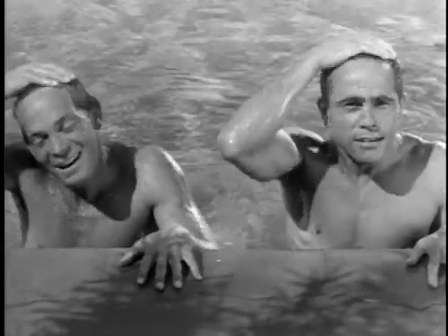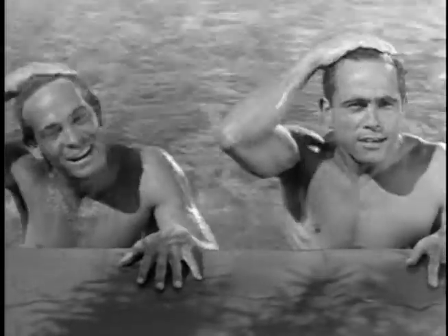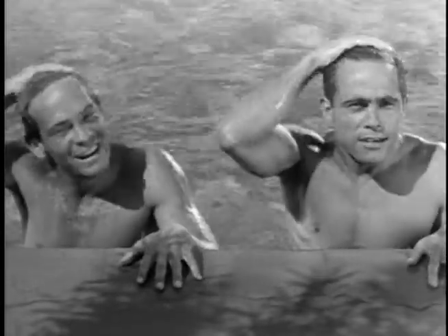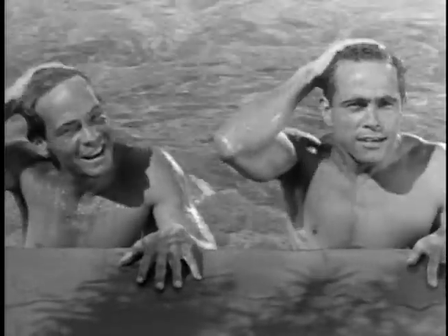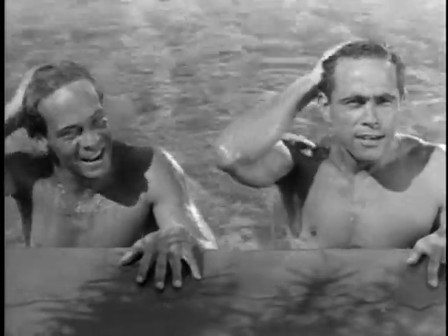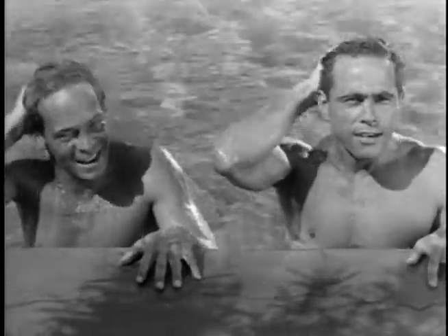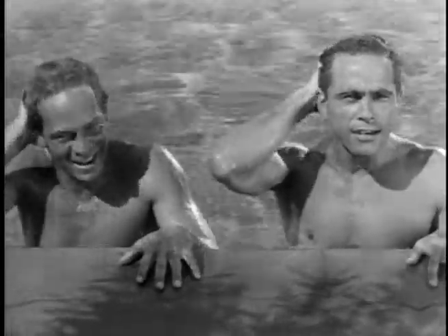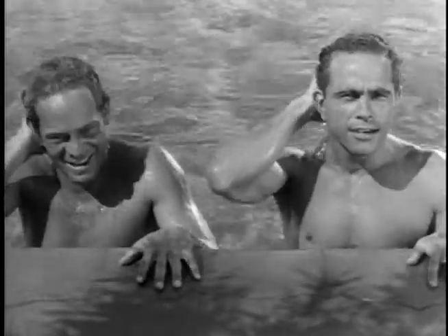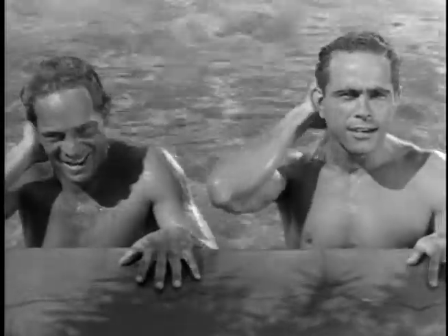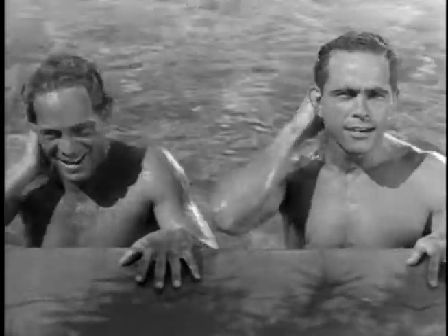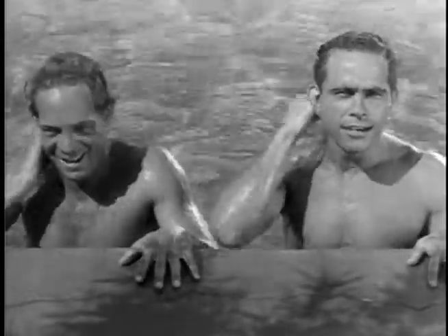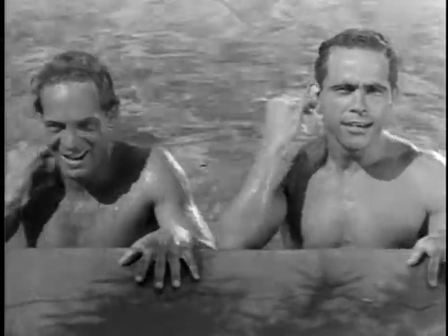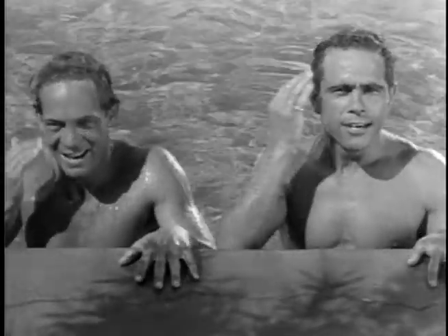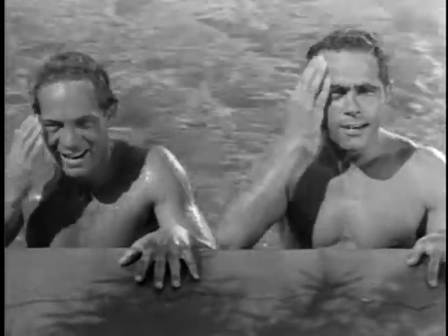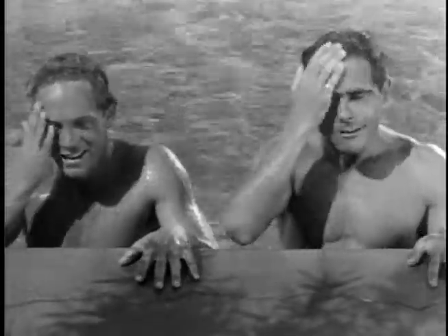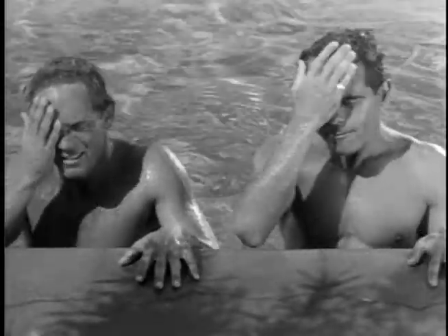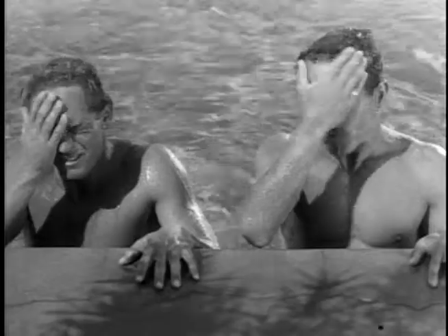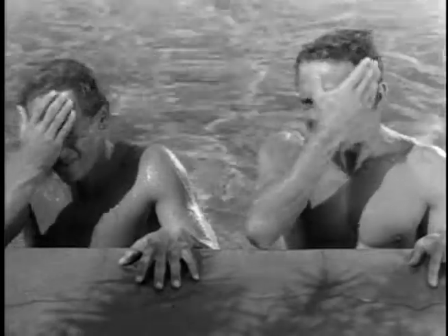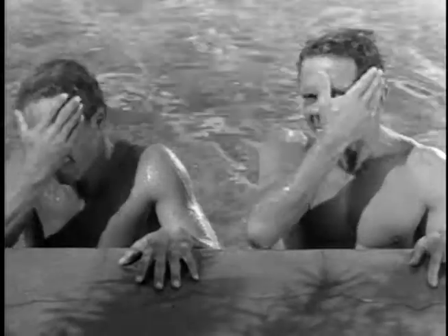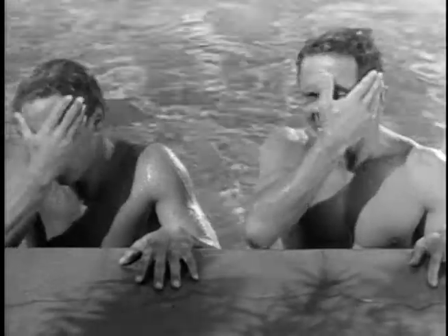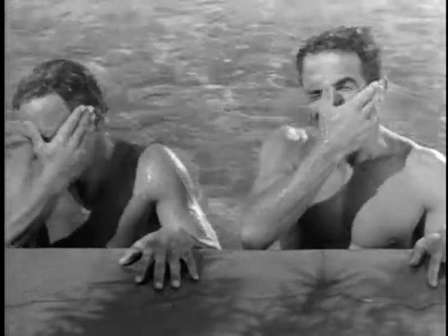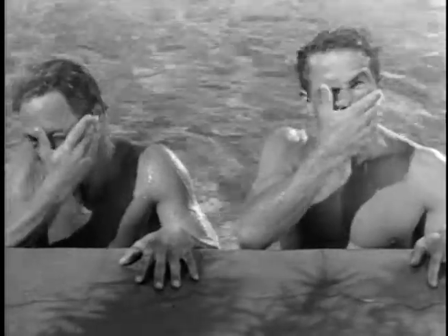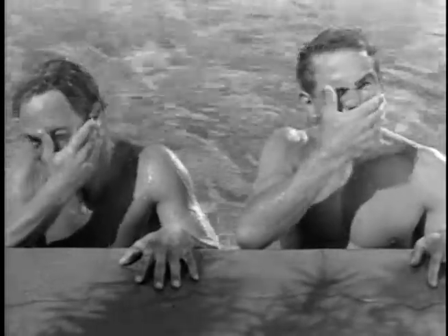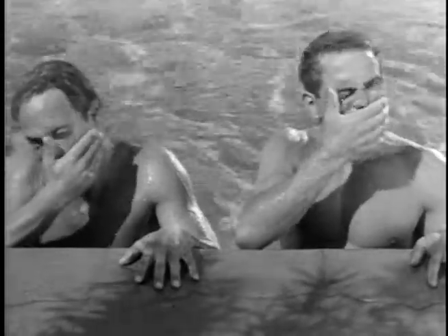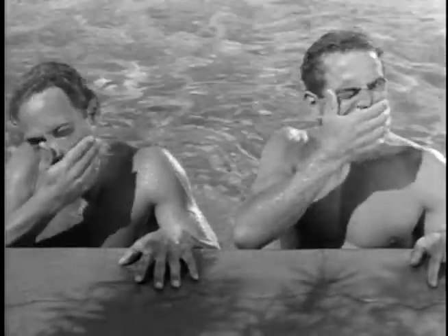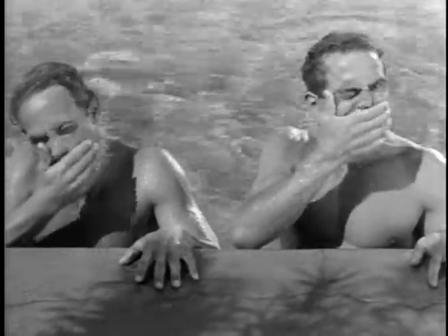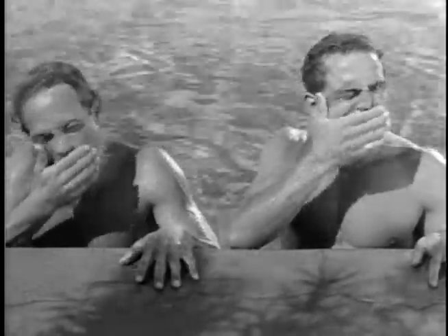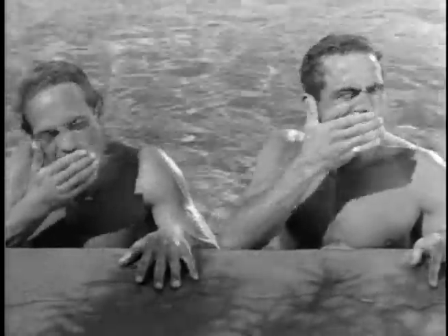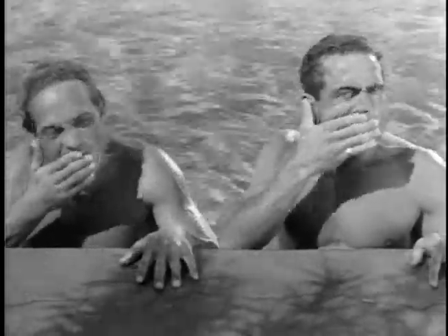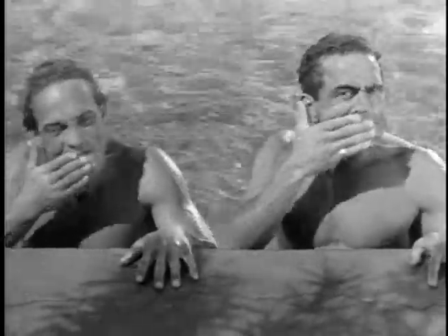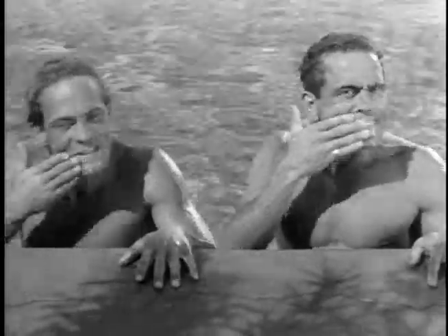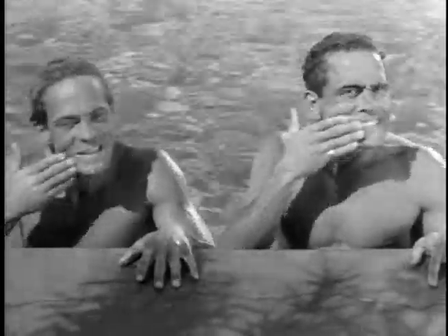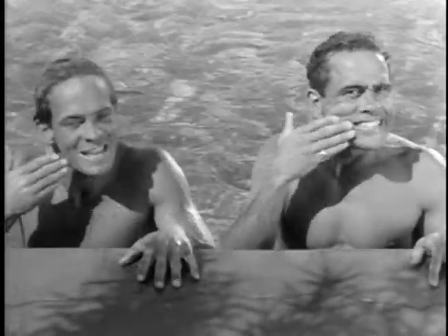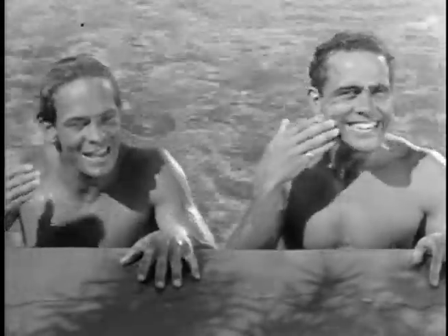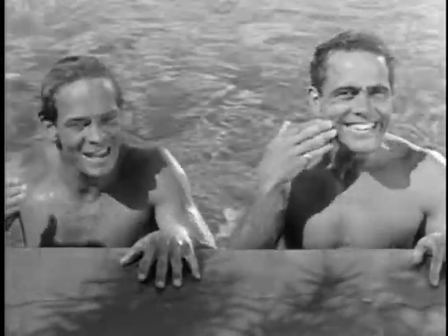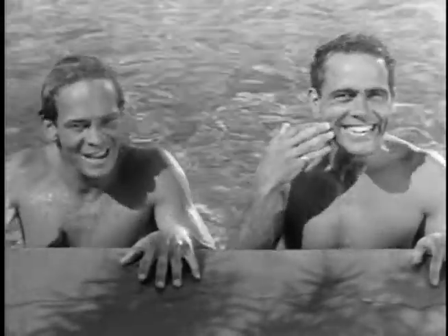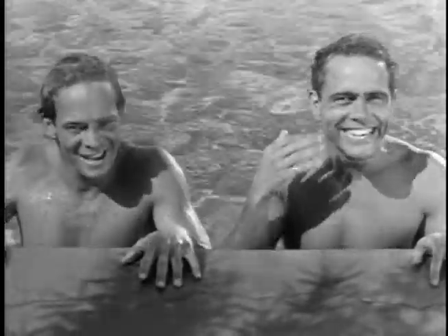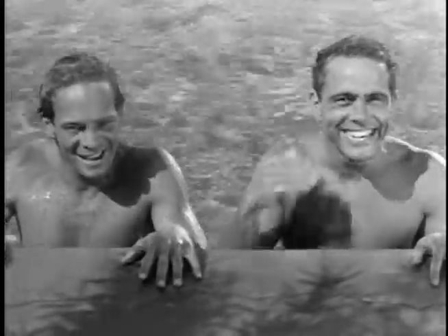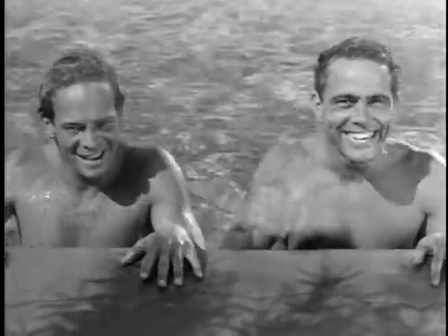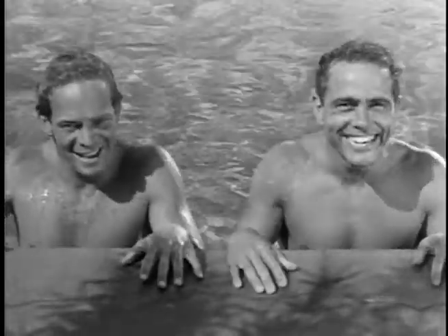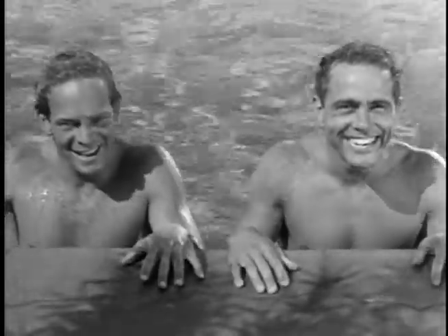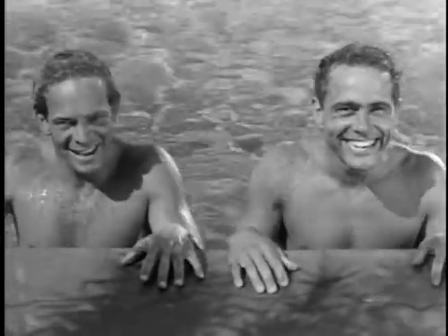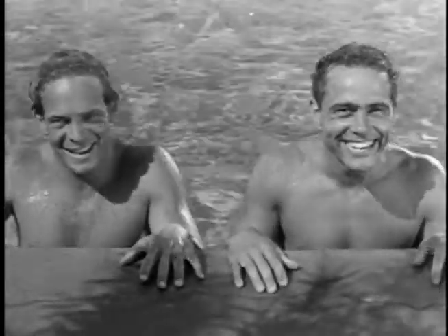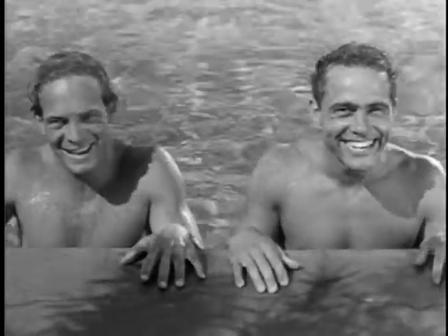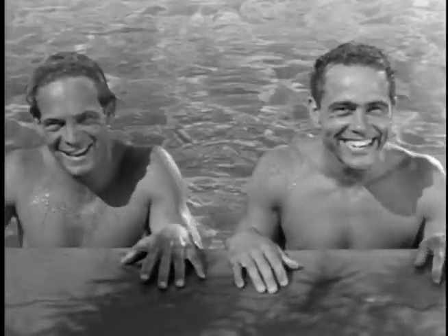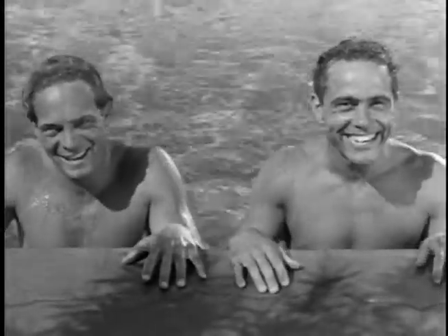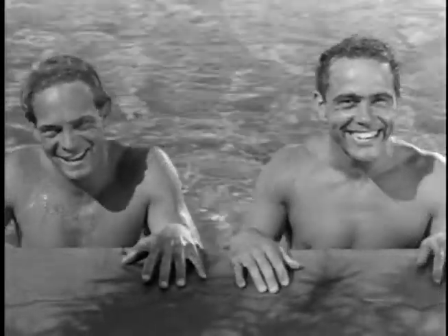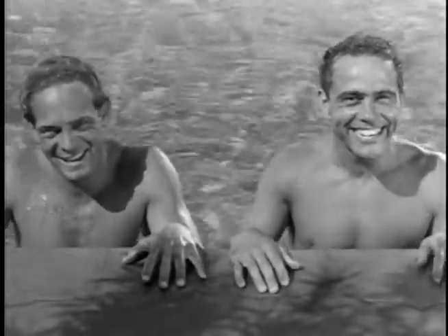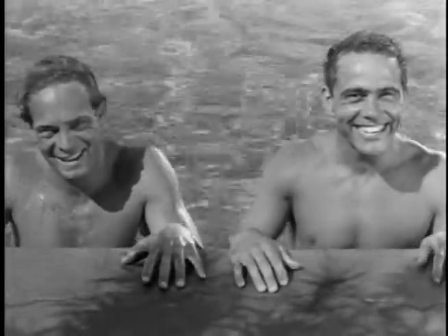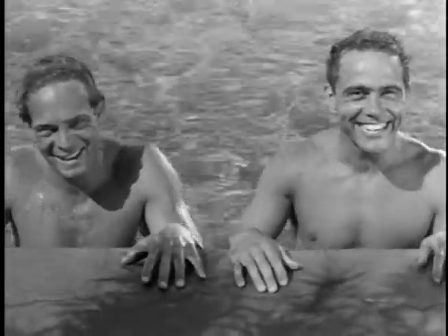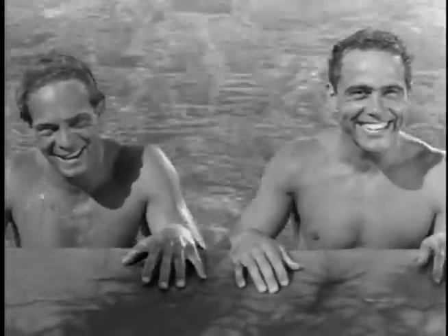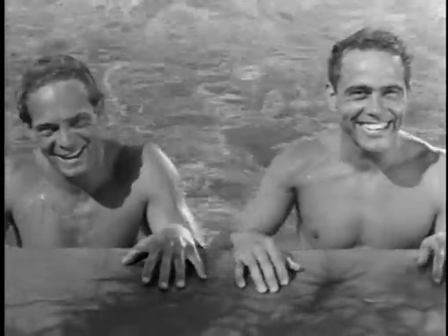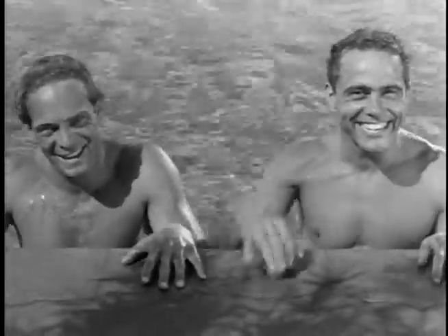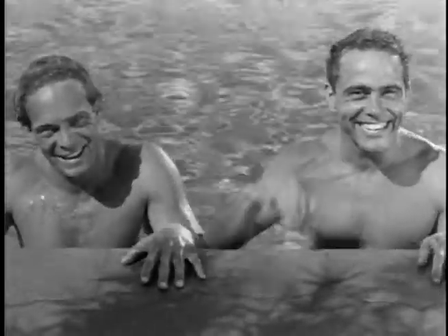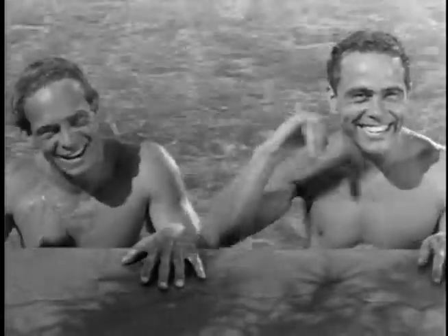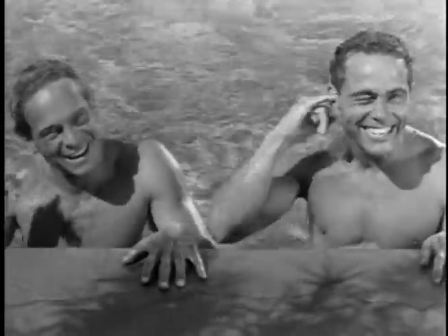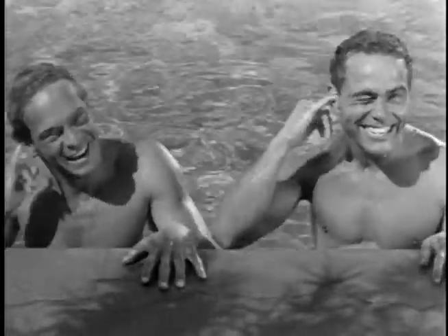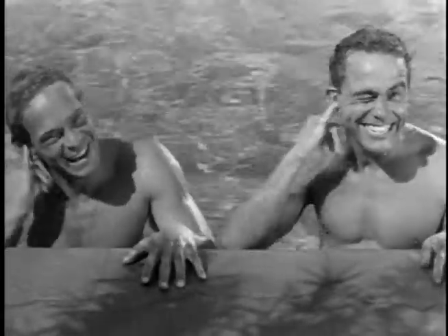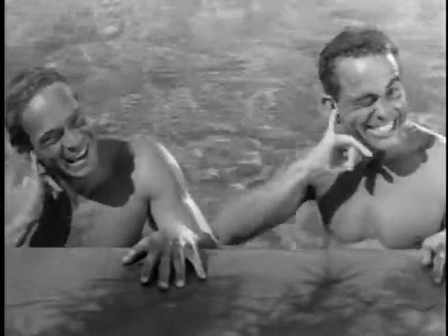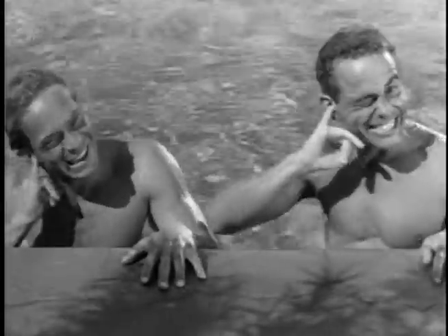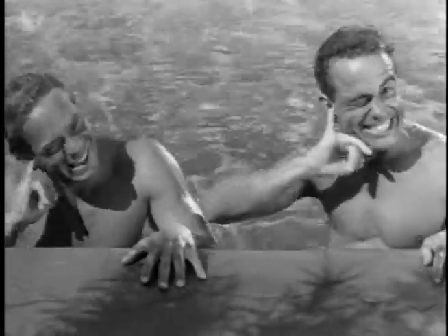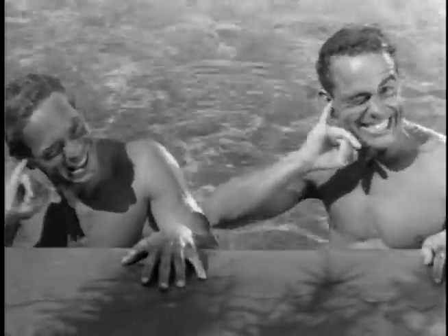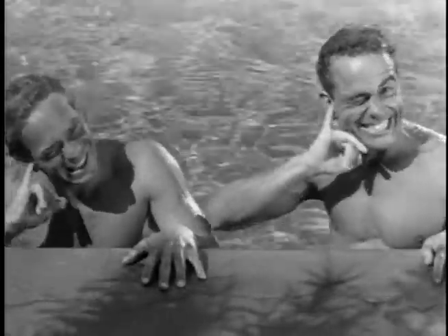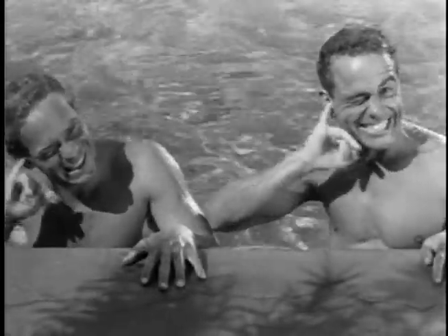From left to right: Harold 'Dutch' Smith, Olympic champ of '32, and Fareed Simeka, Egypt's number one diver.